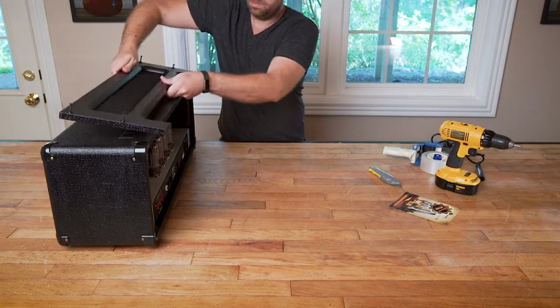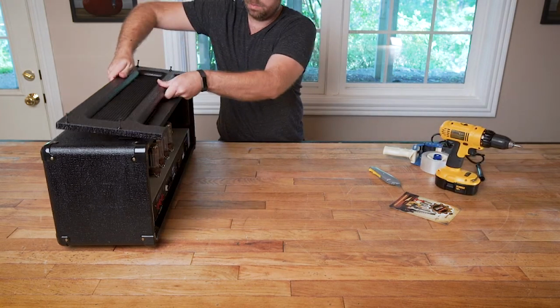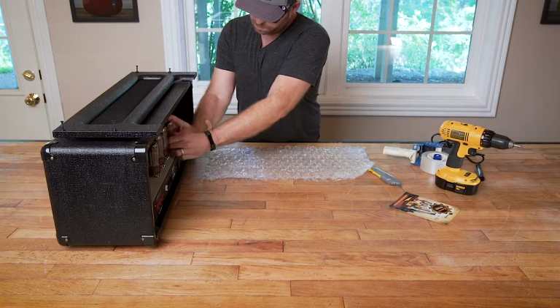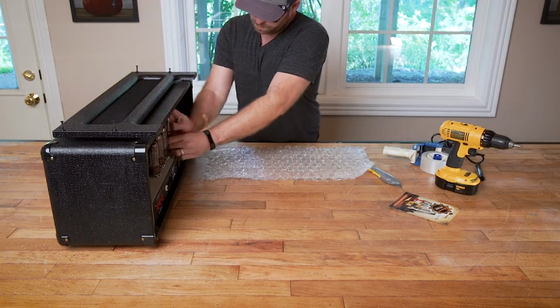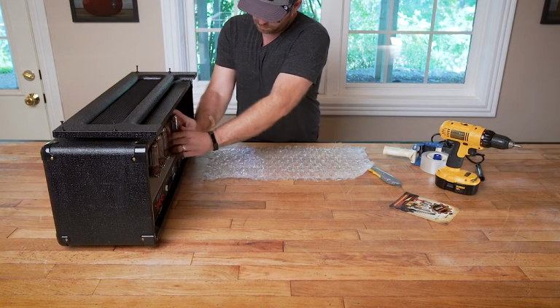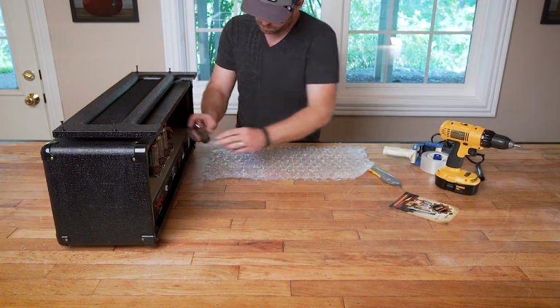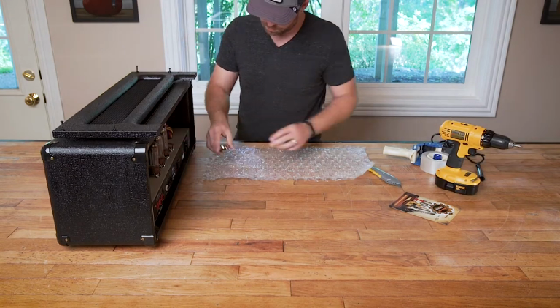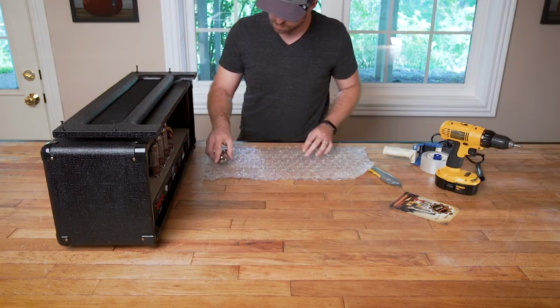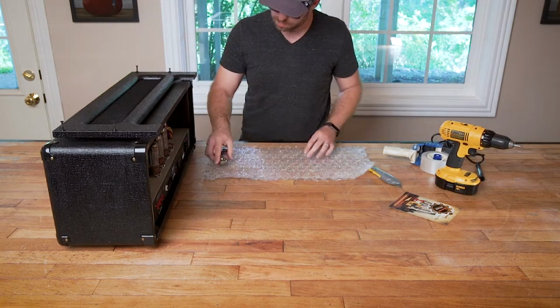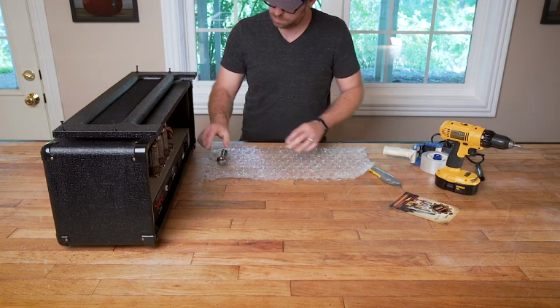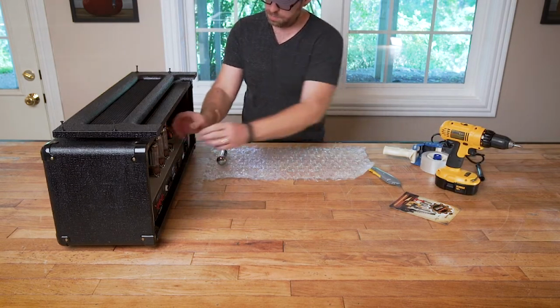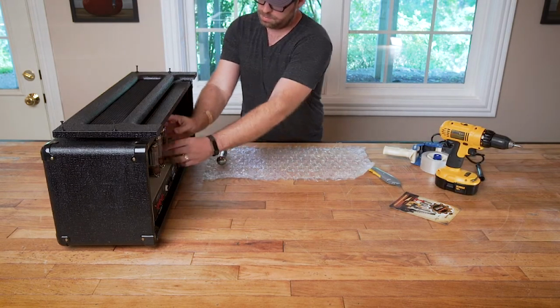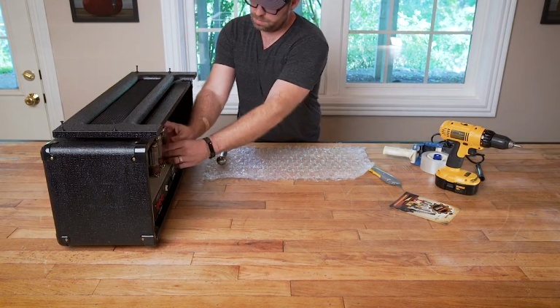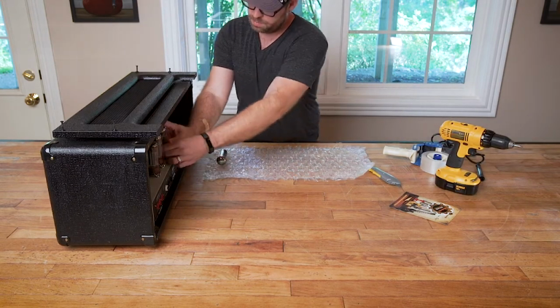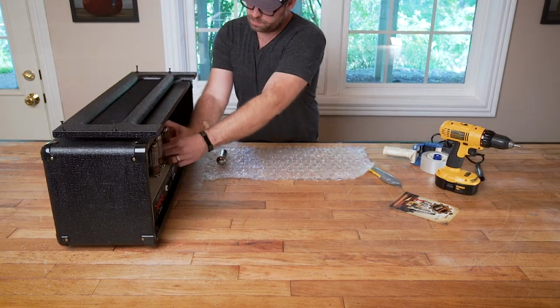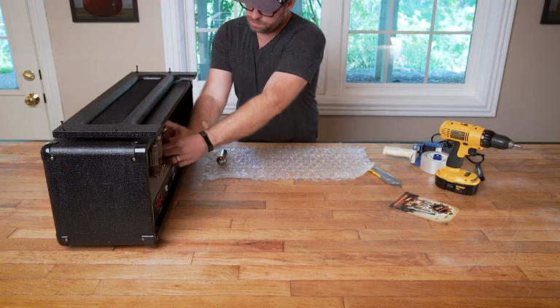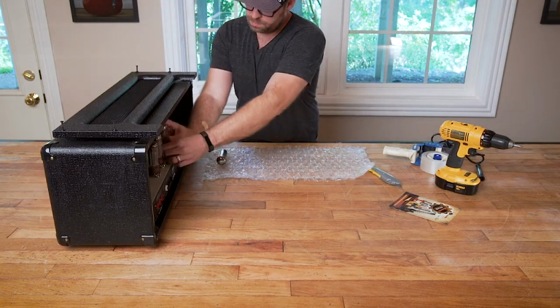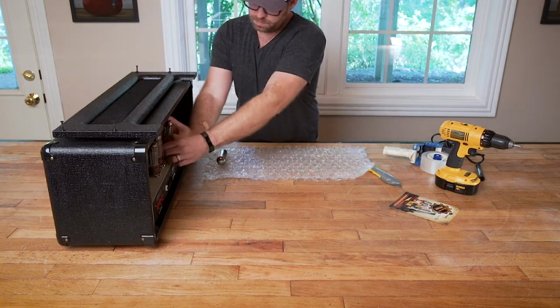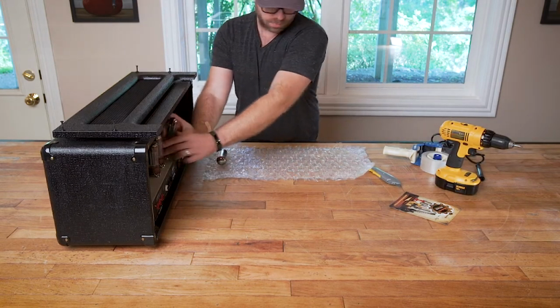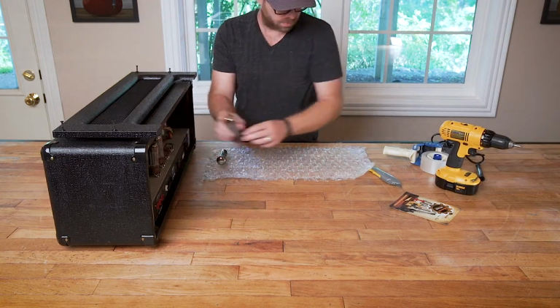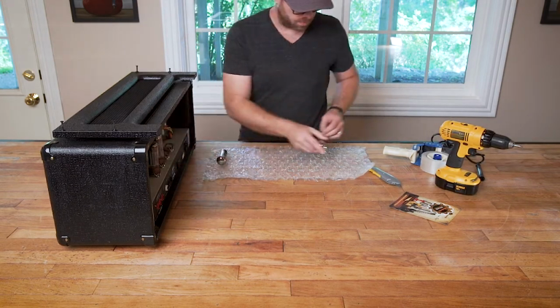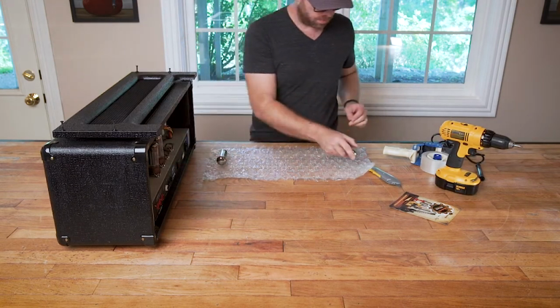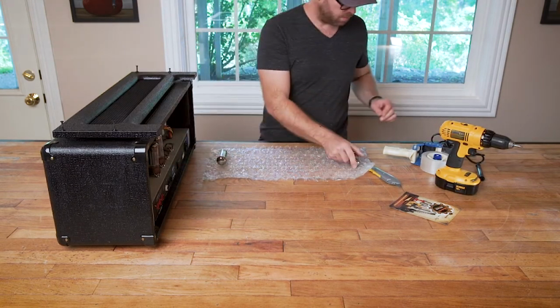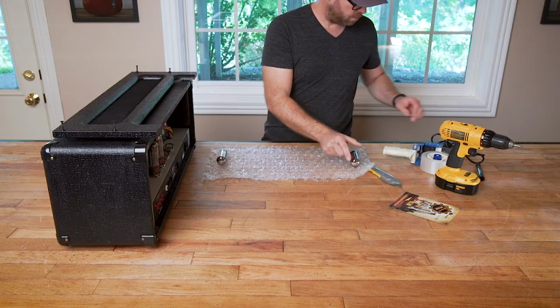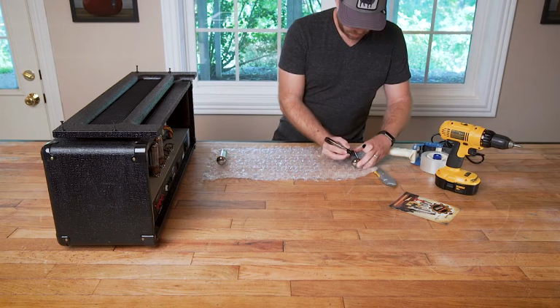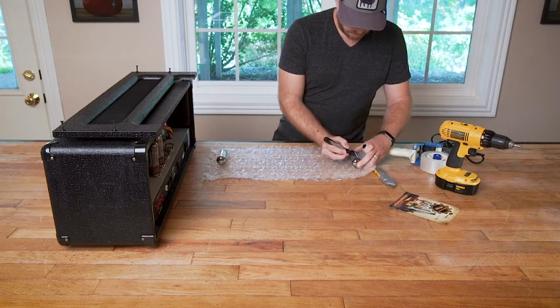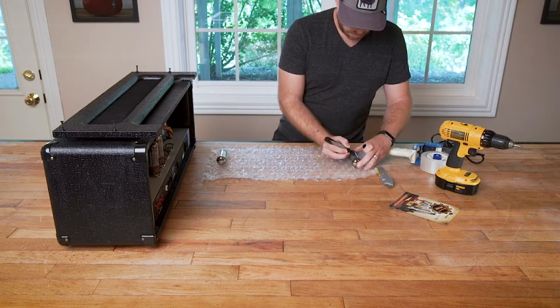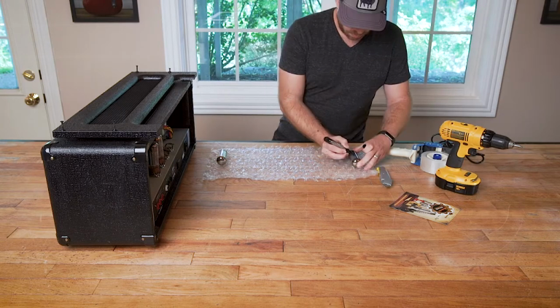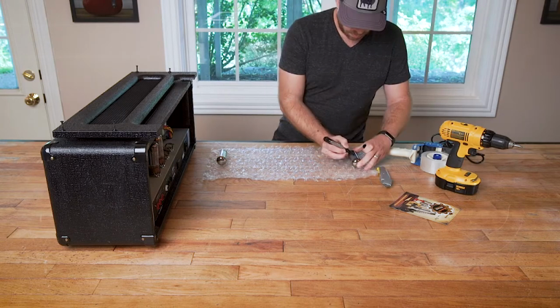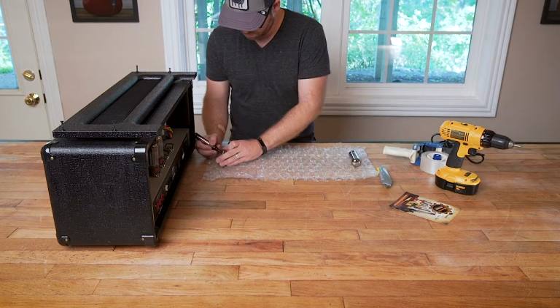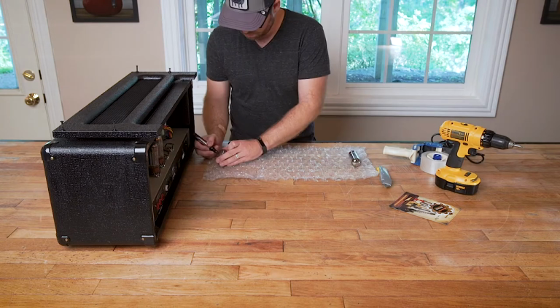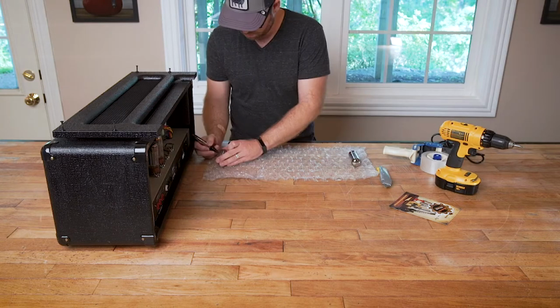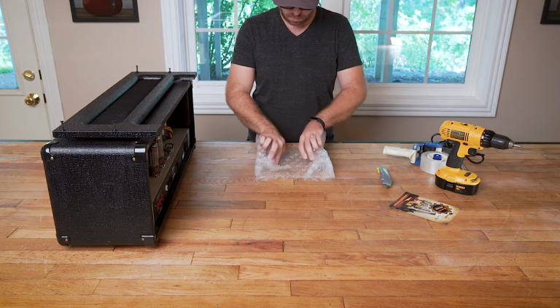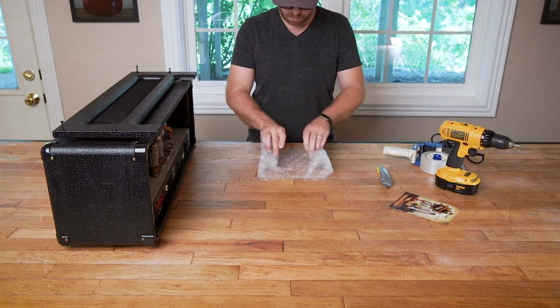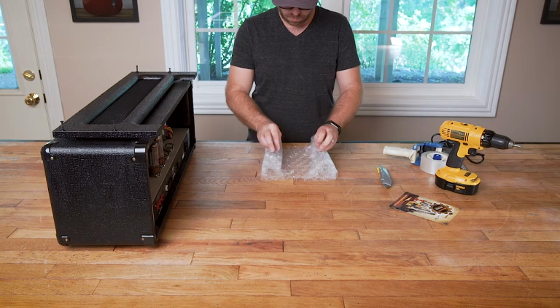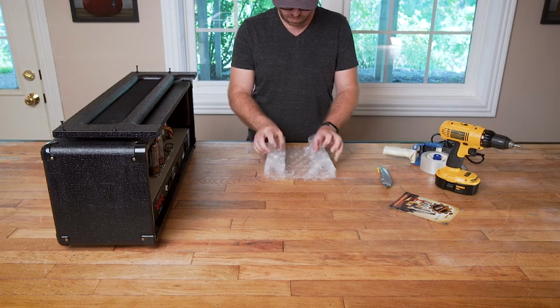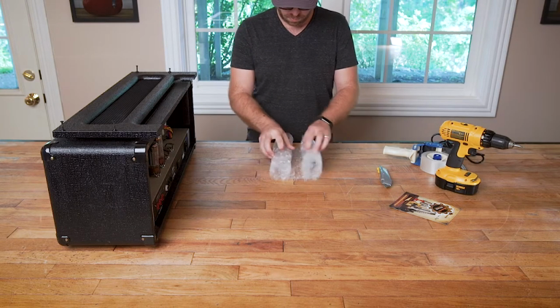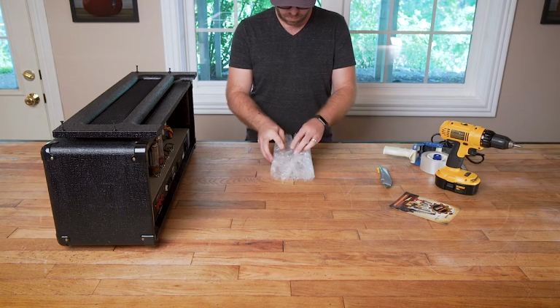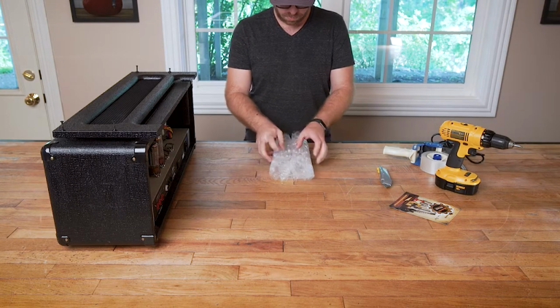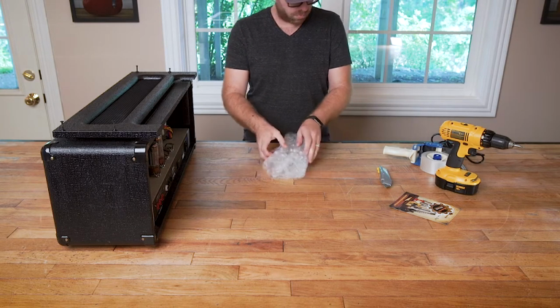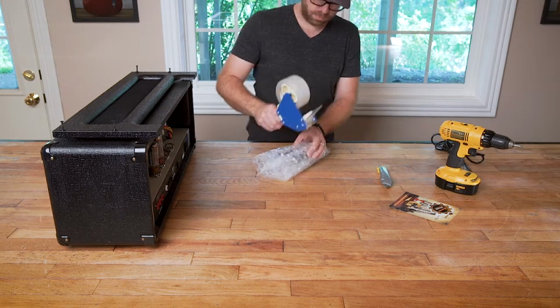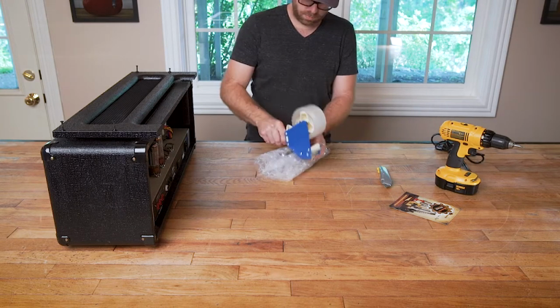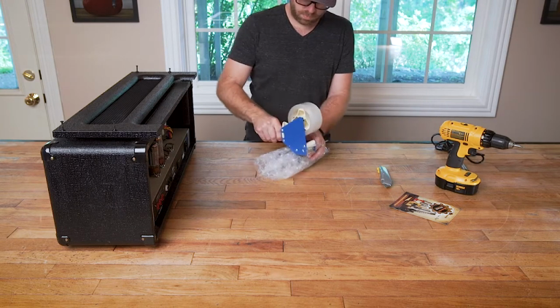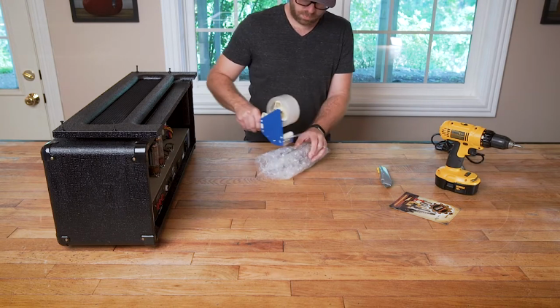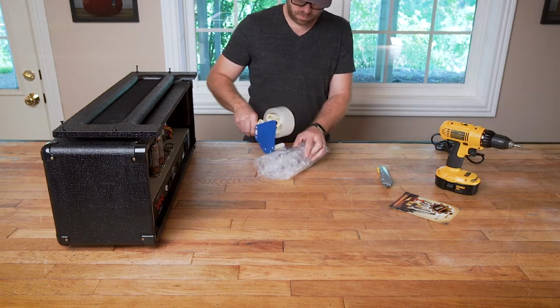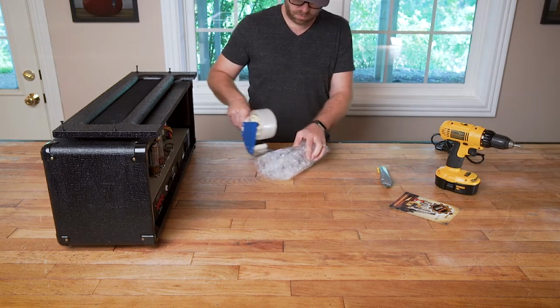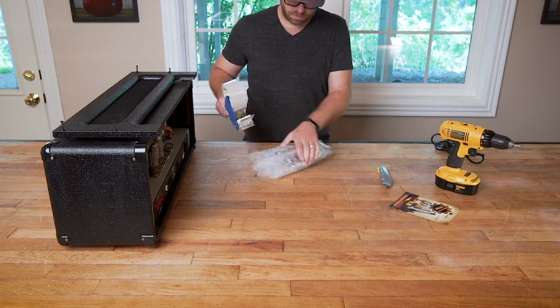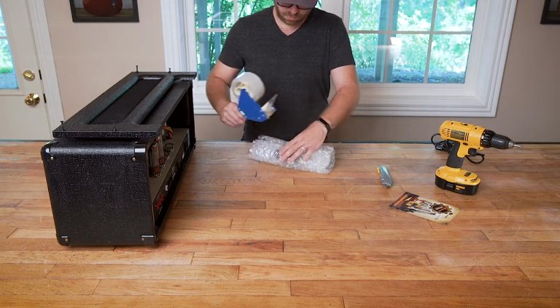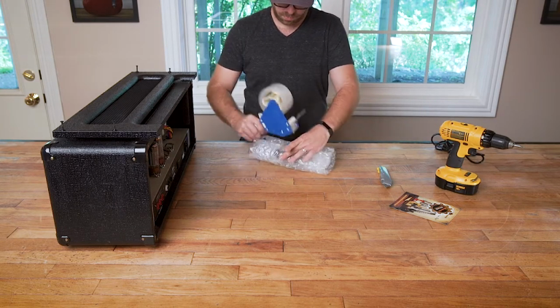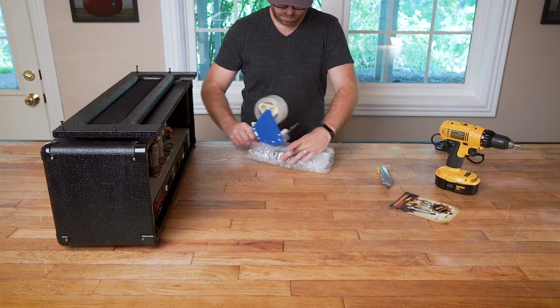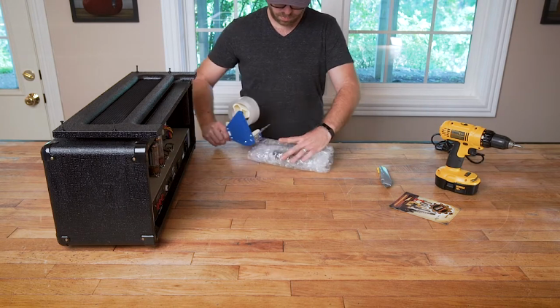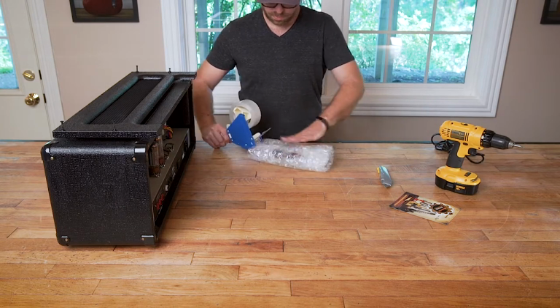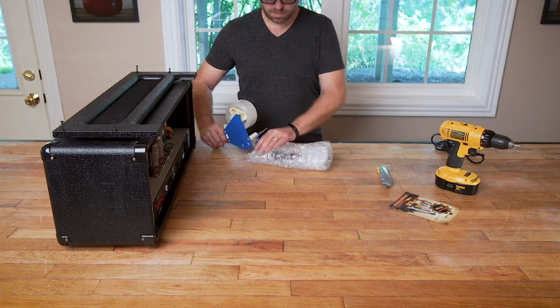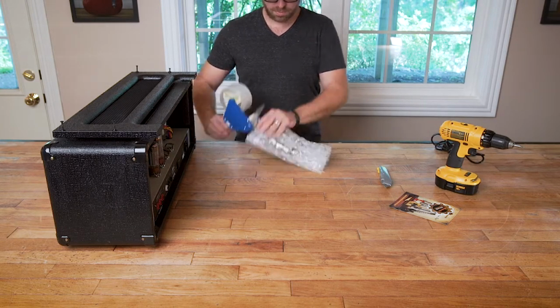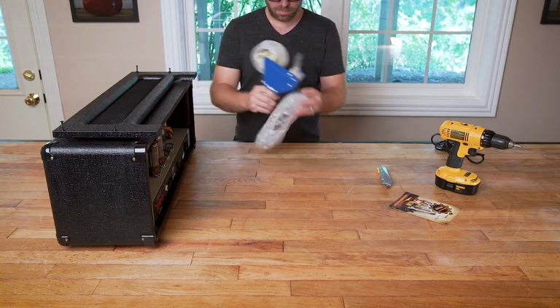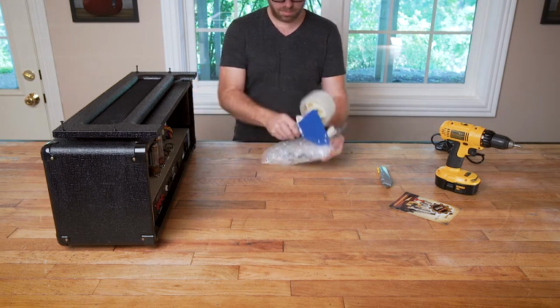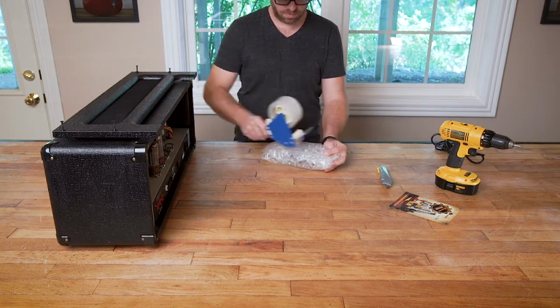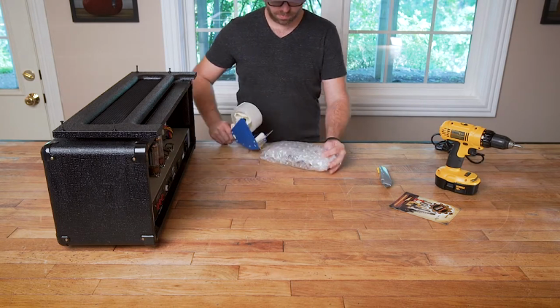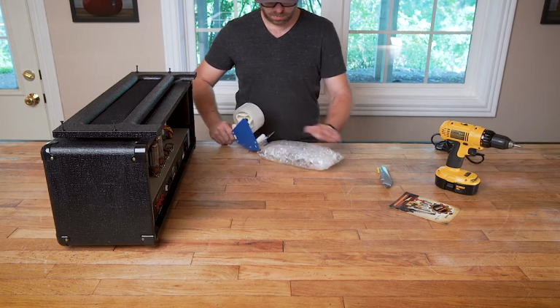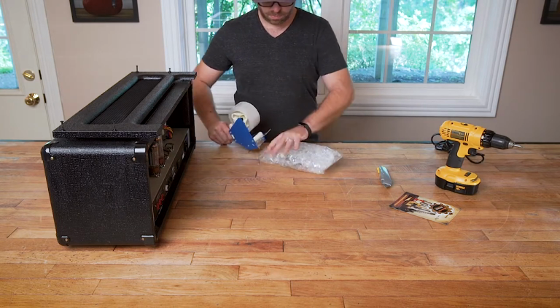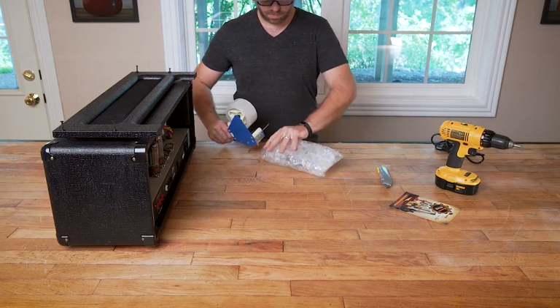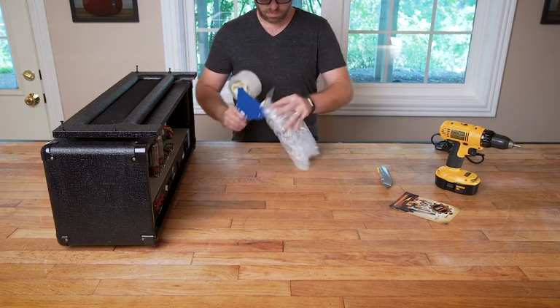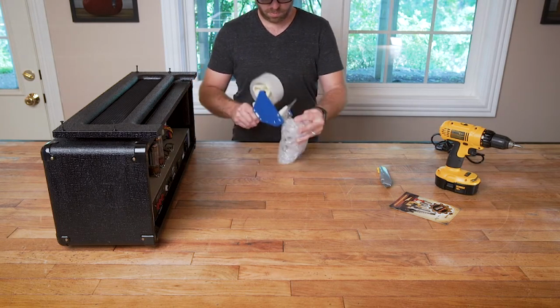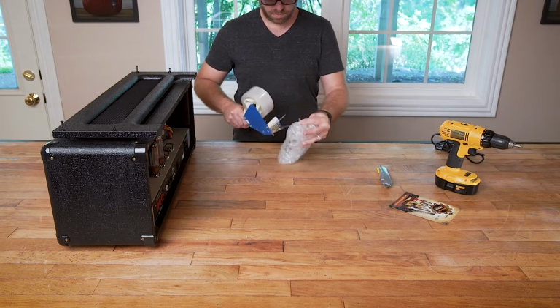Step 1. We remove the tubes for safe transport and label them so that you know exactly where they go back when your amp arrives.